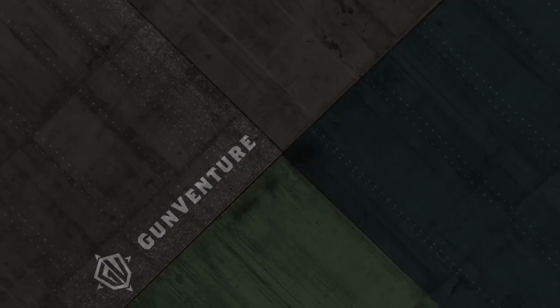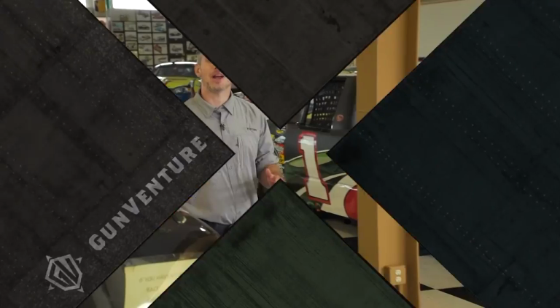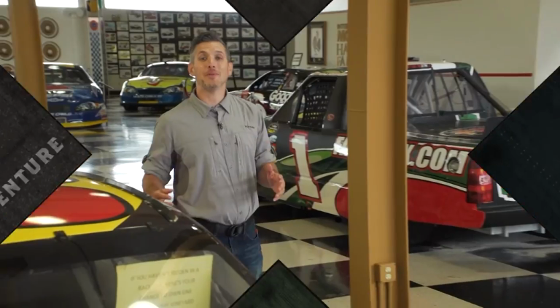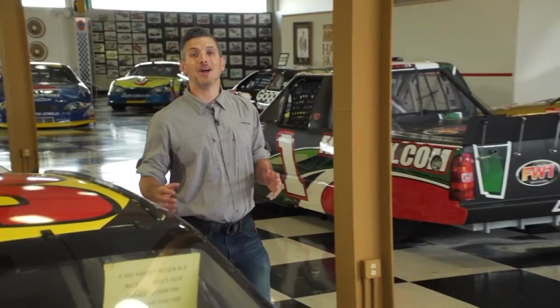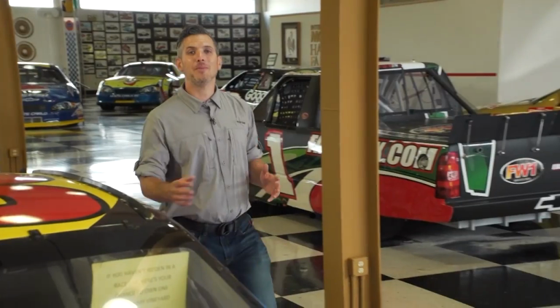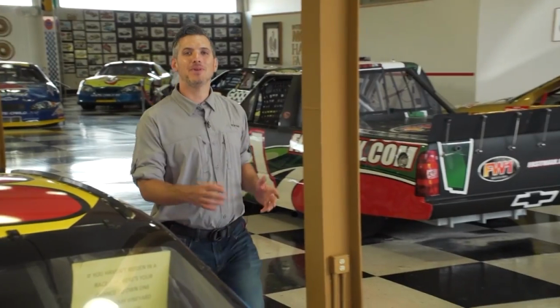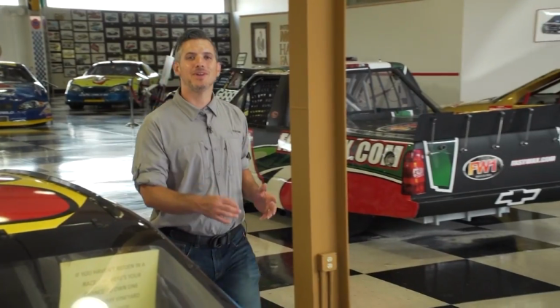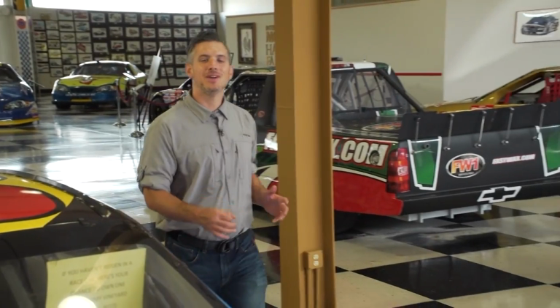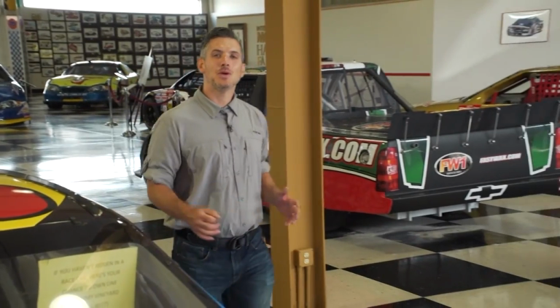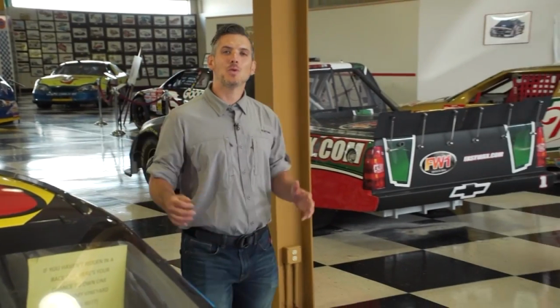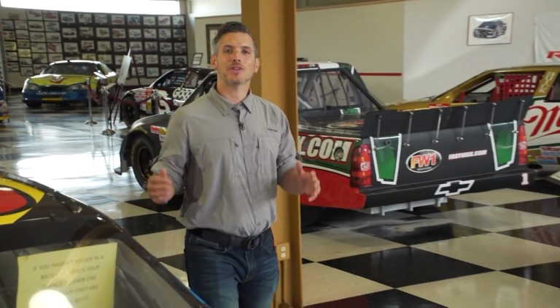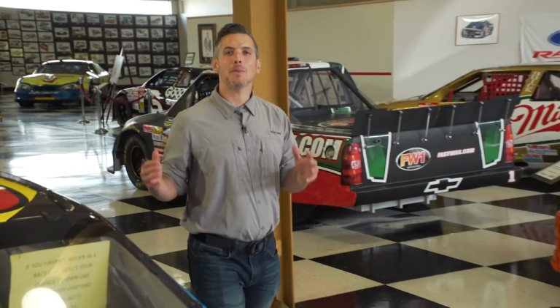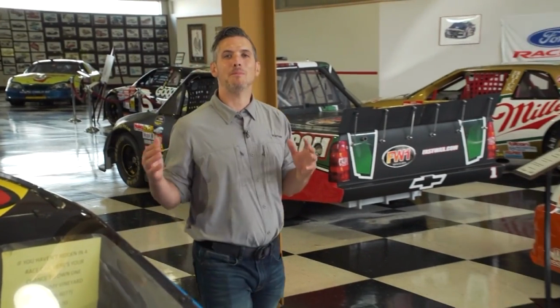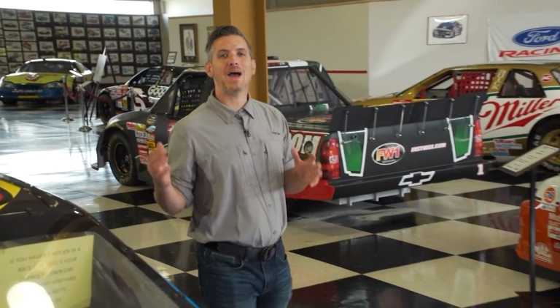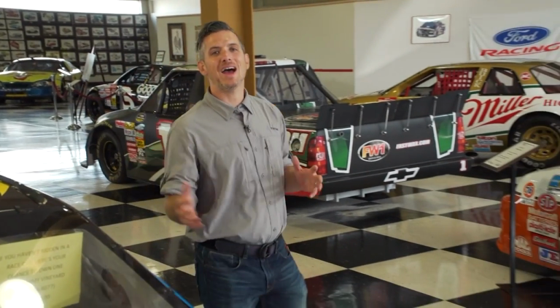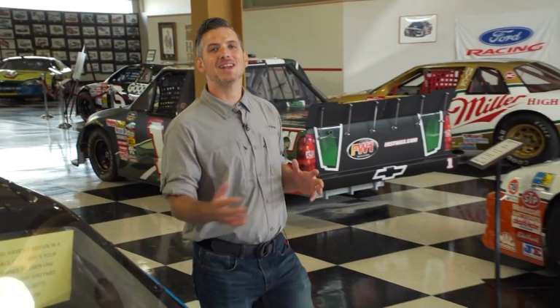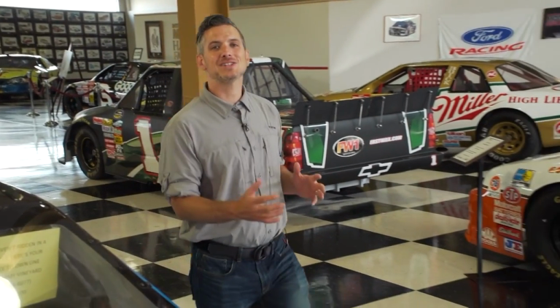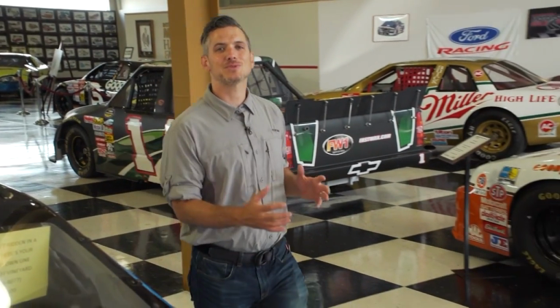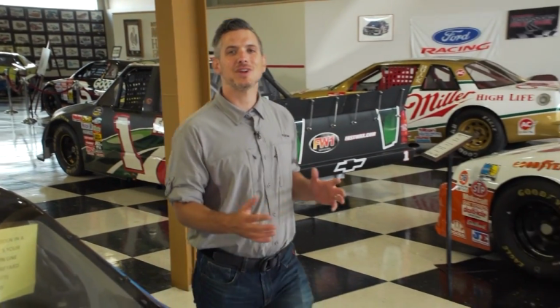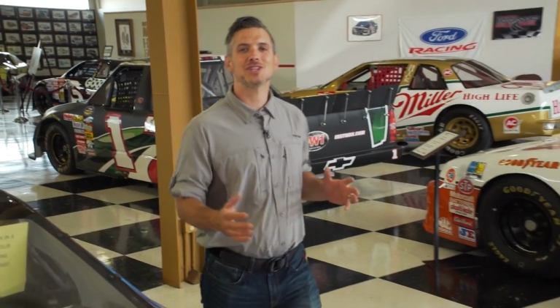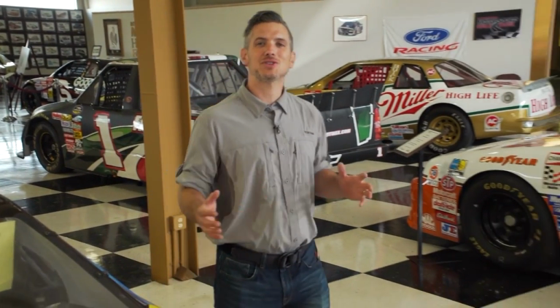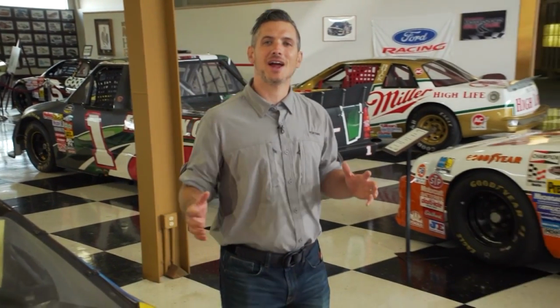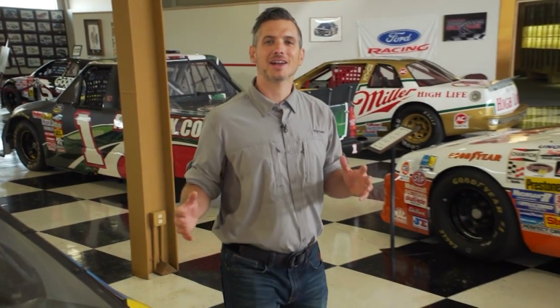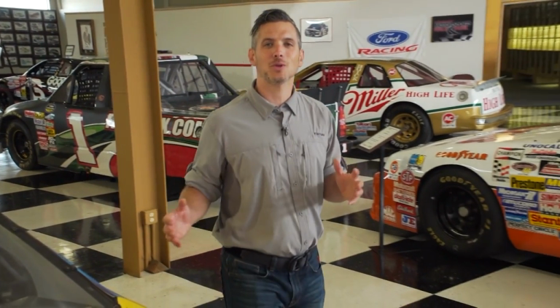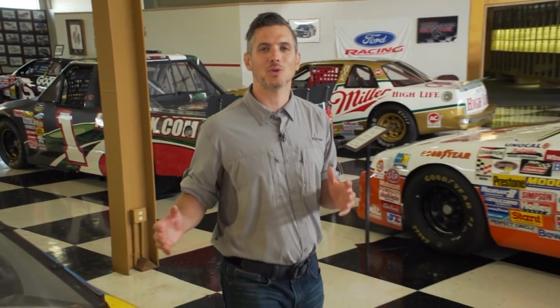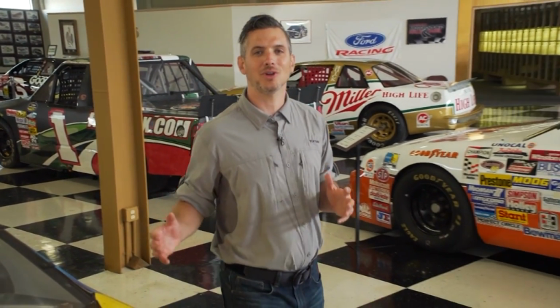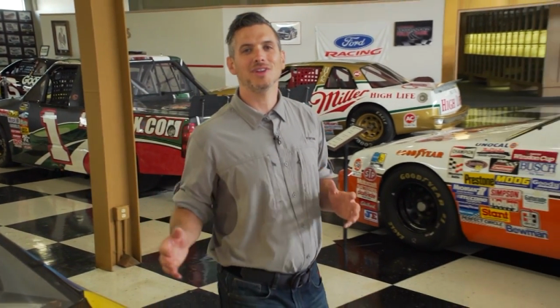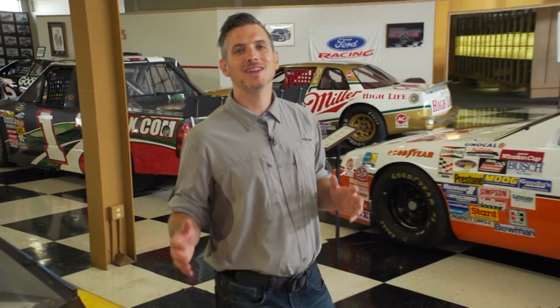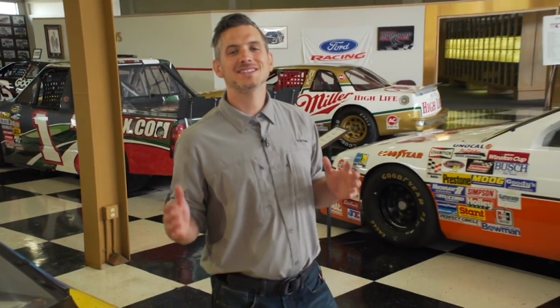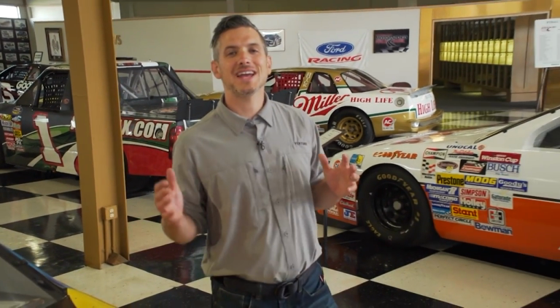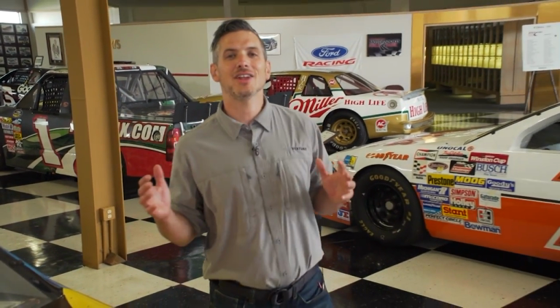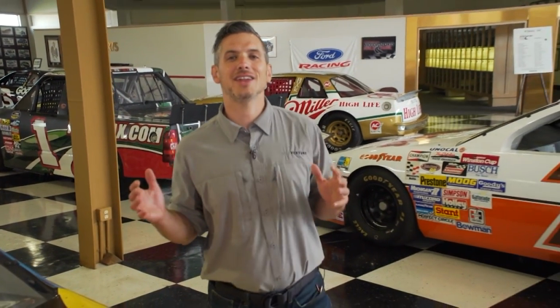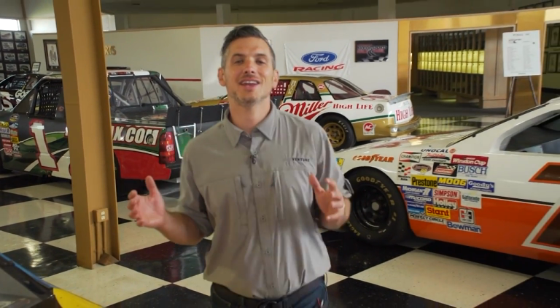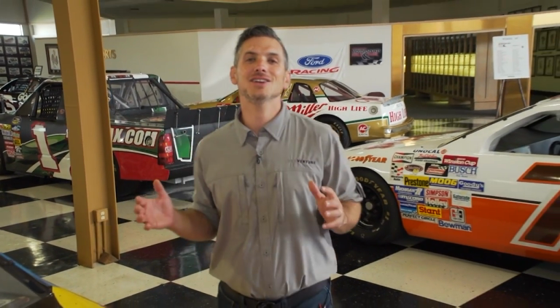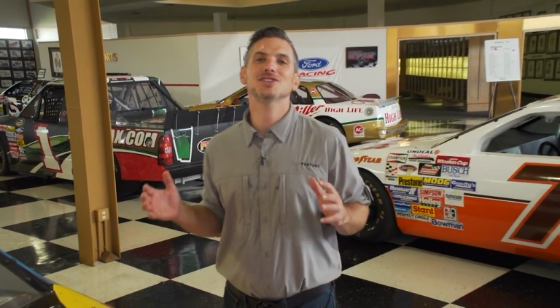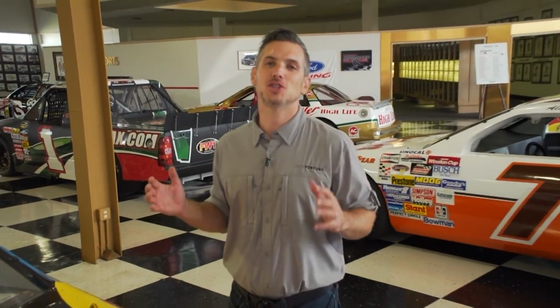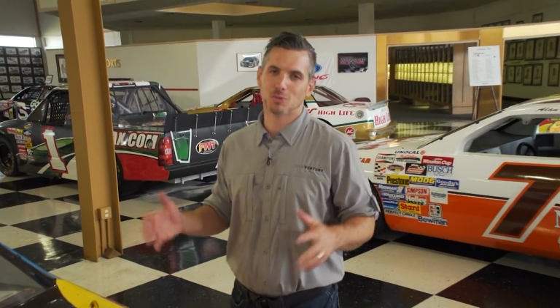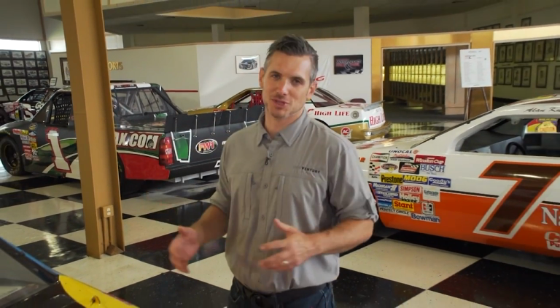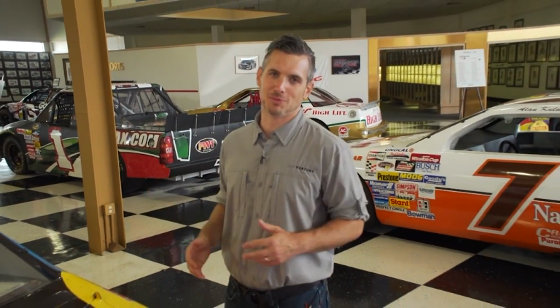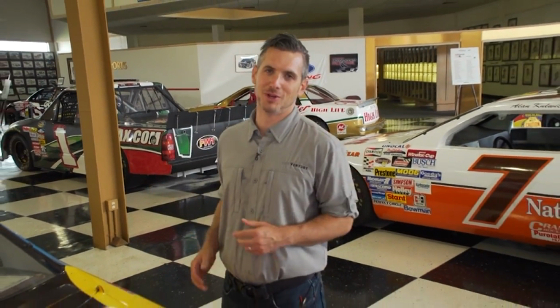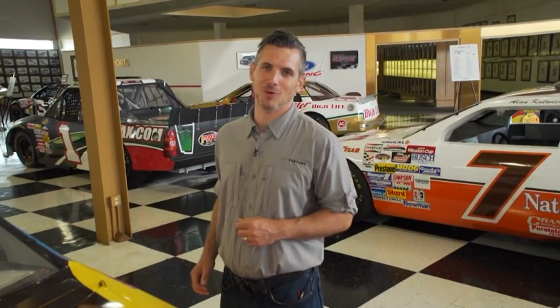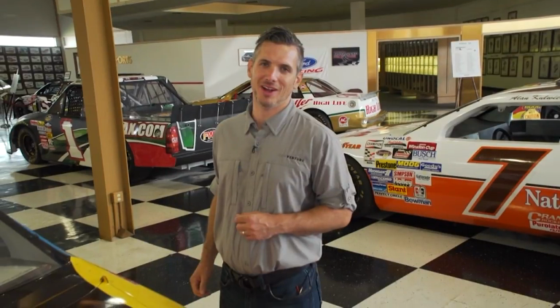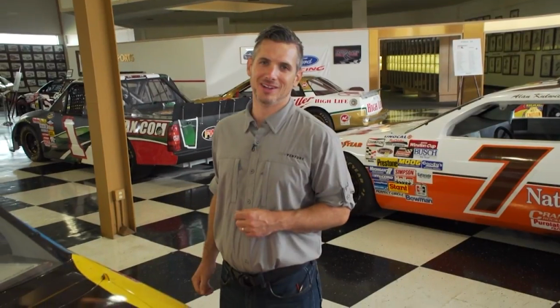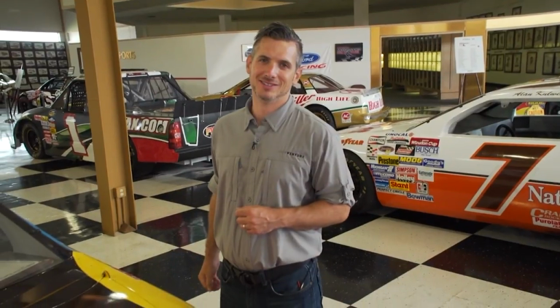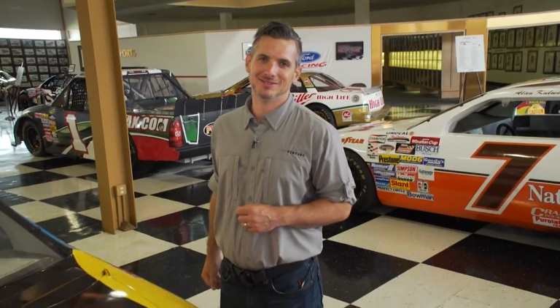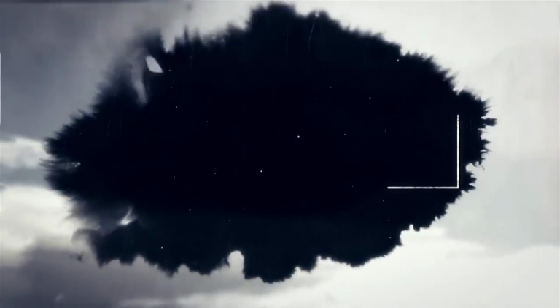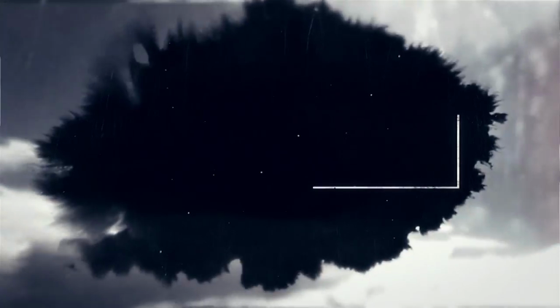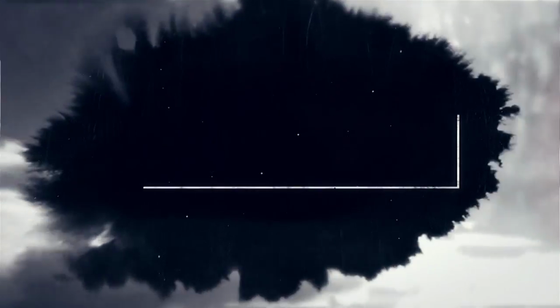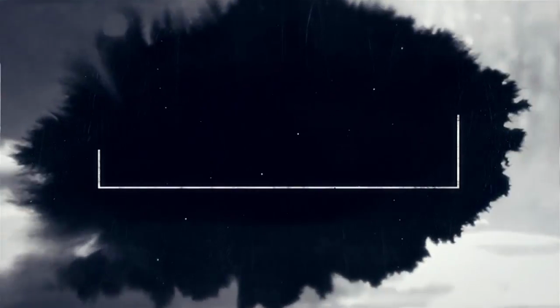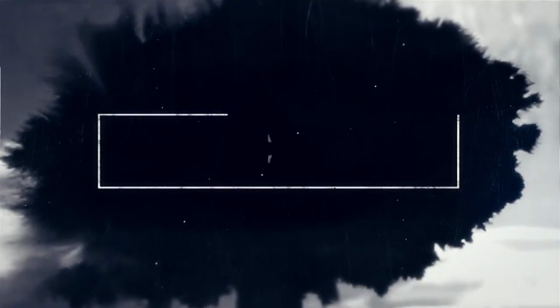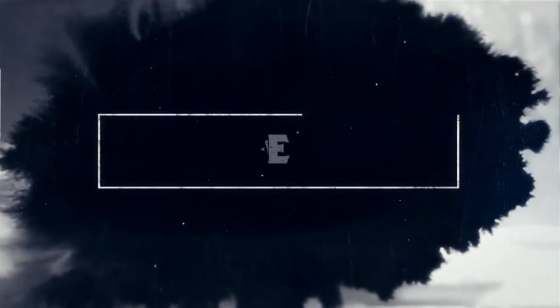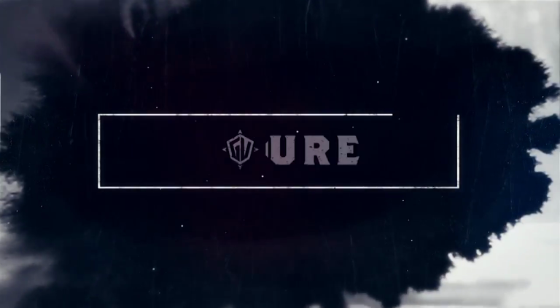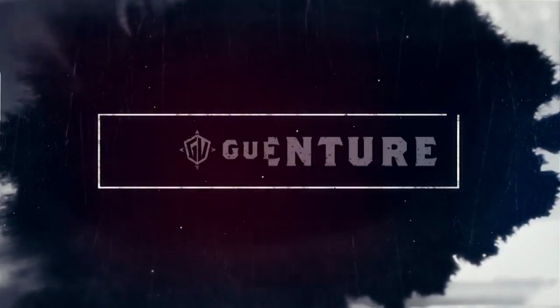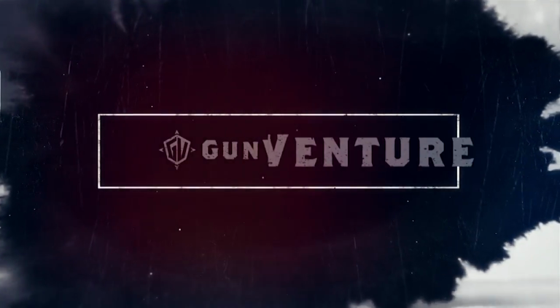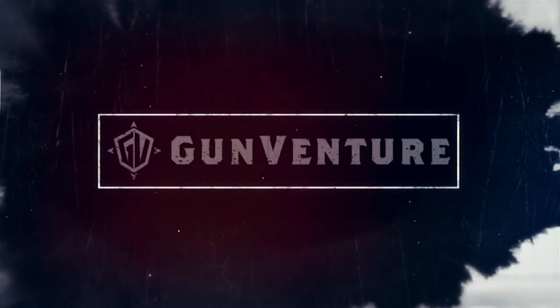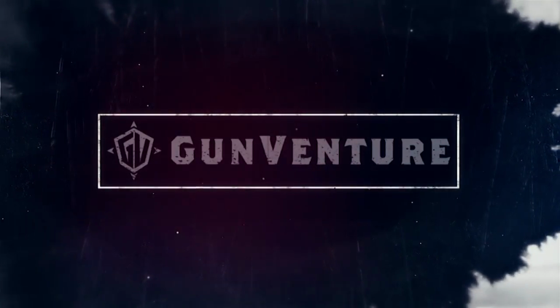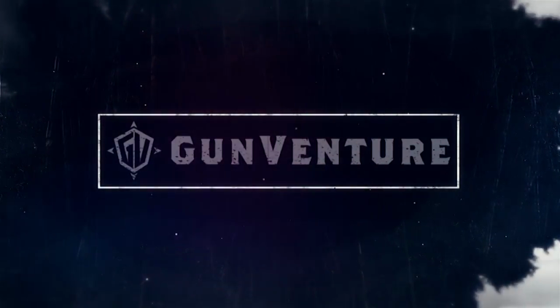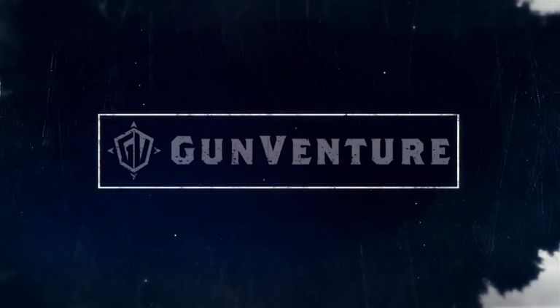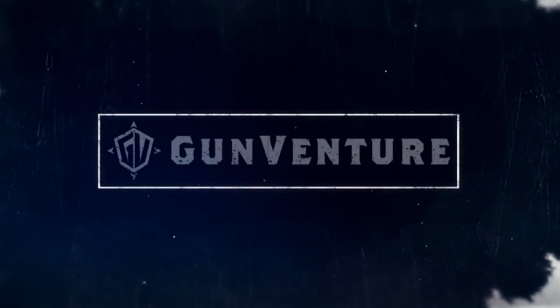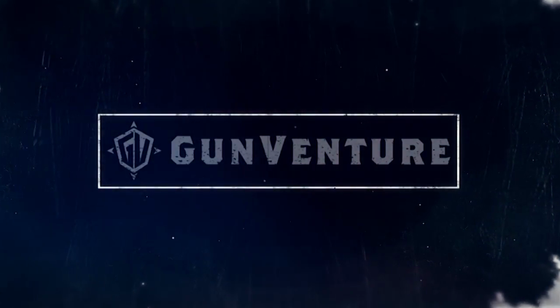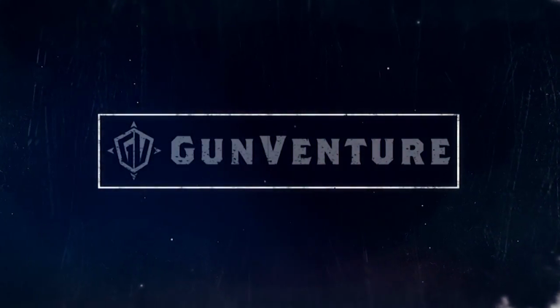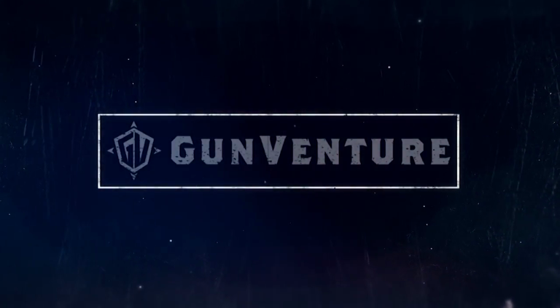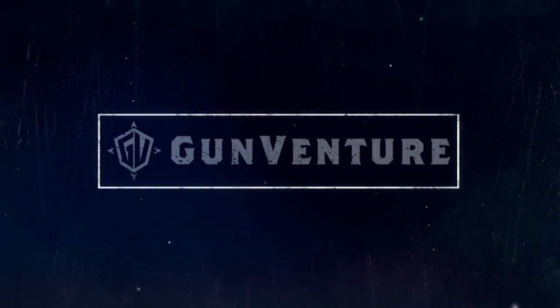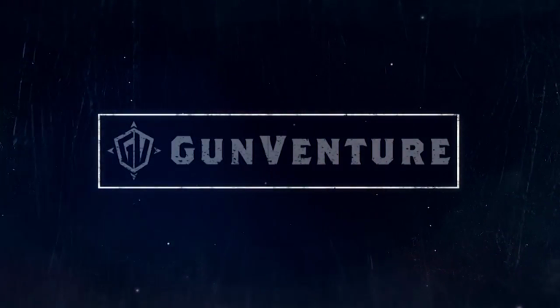Coming up, we're at the baddest racetrack in the world — Talladega Superspeedway.